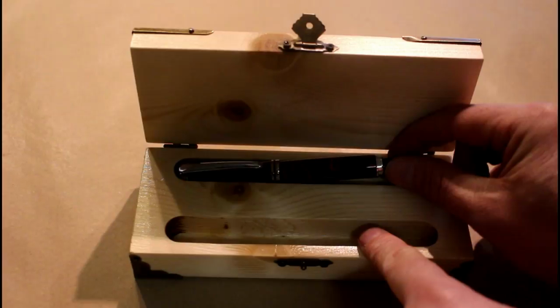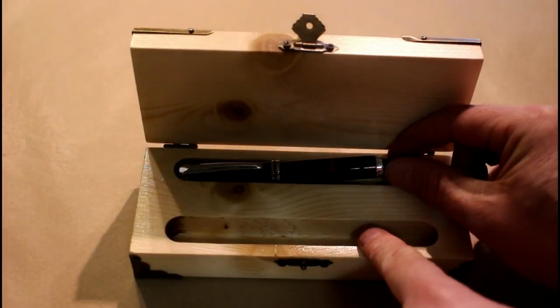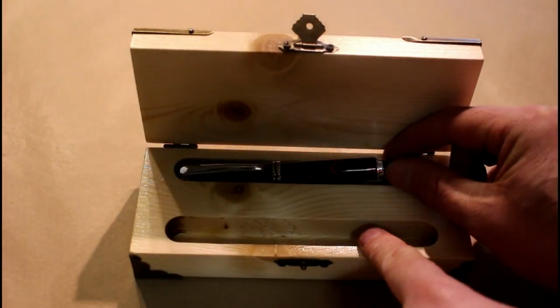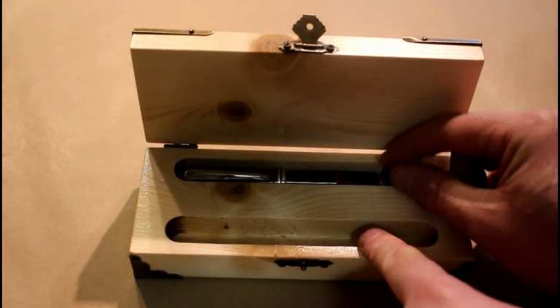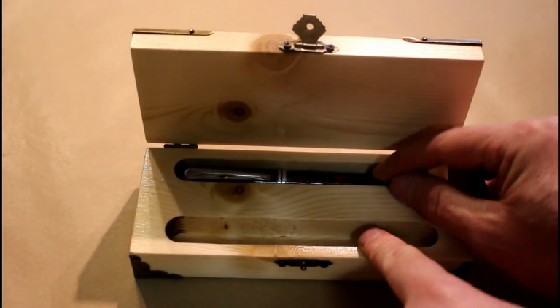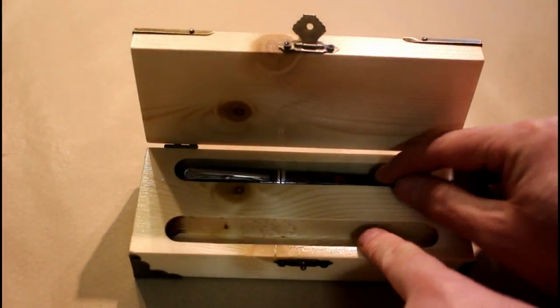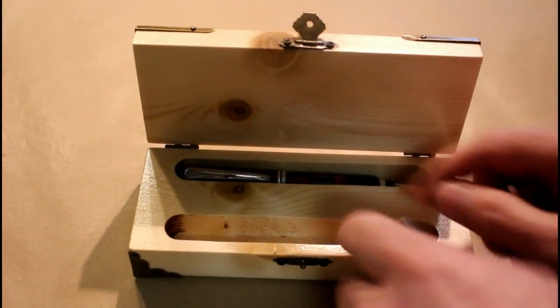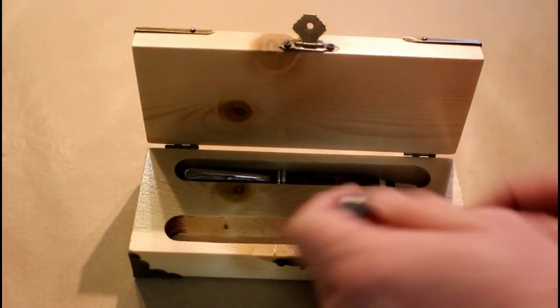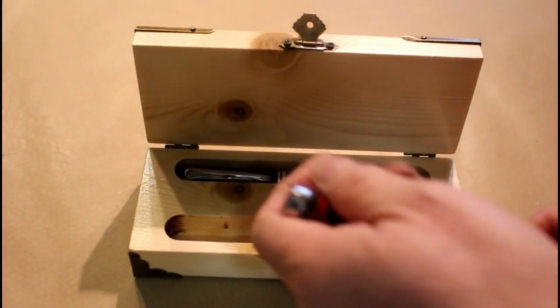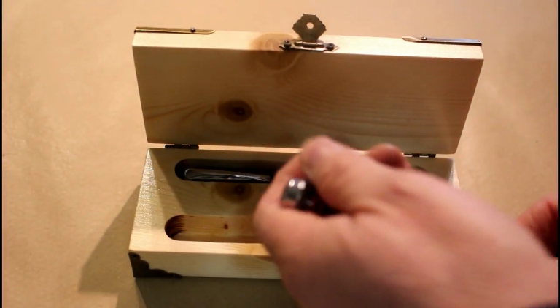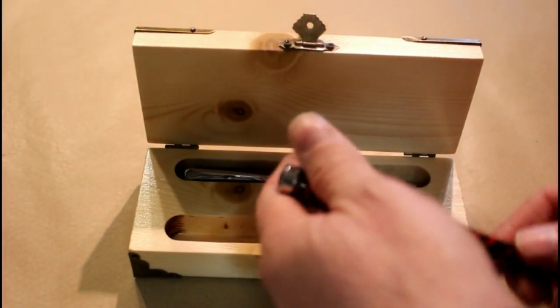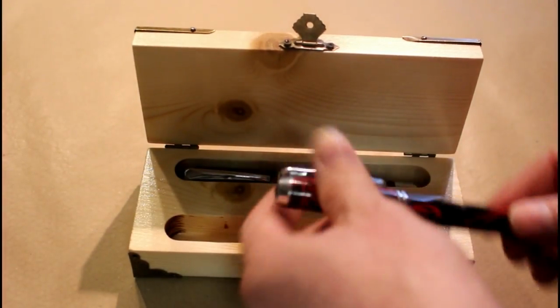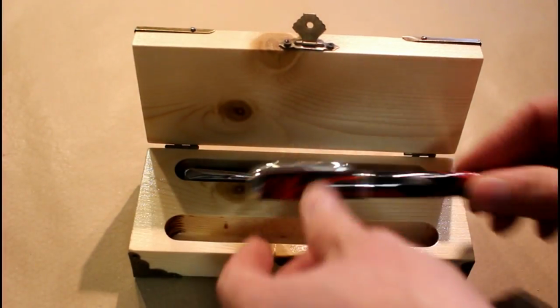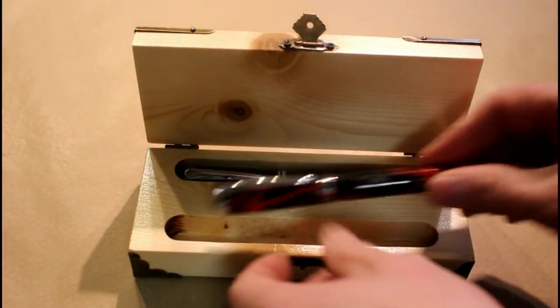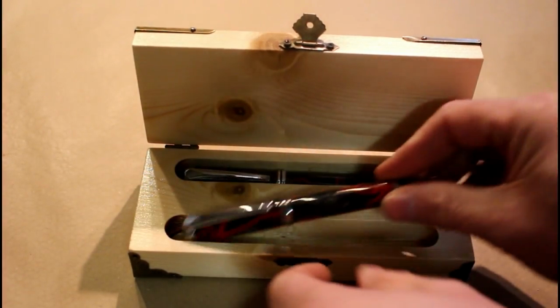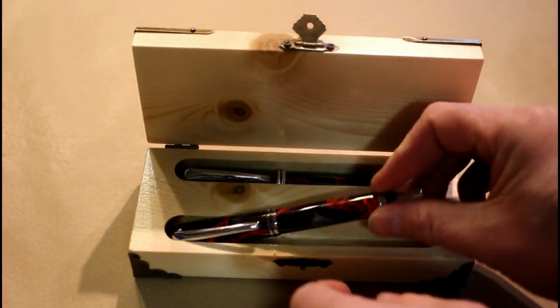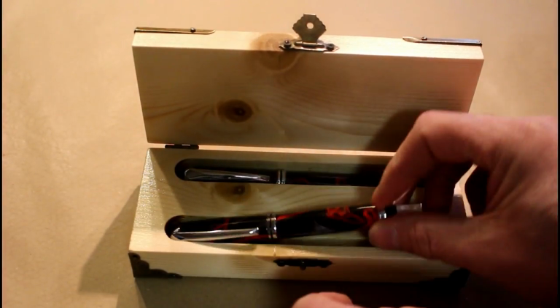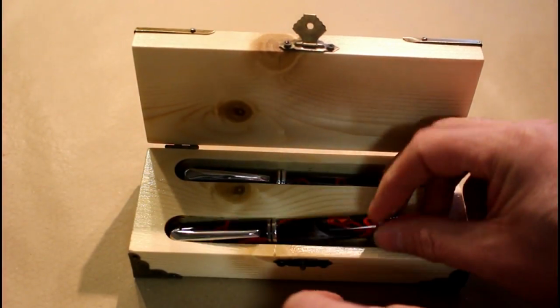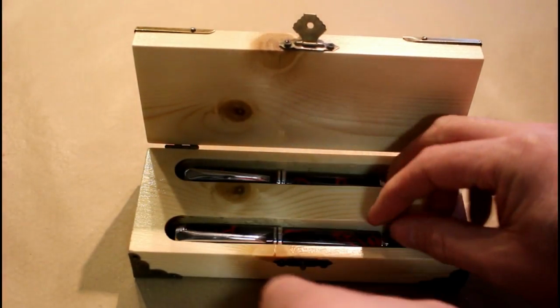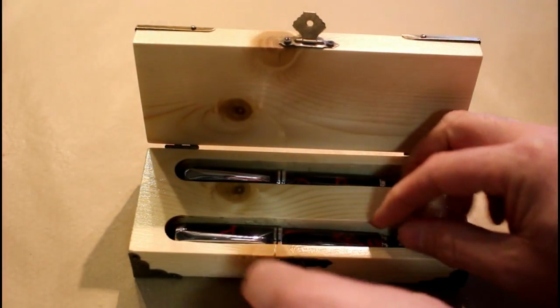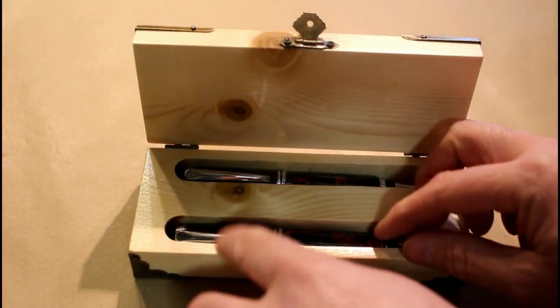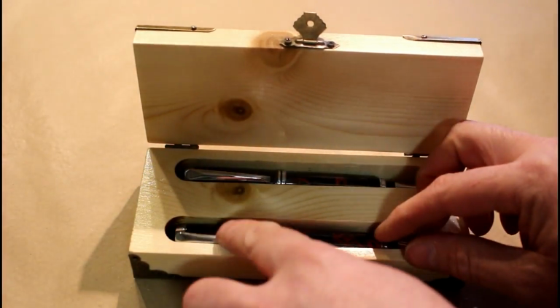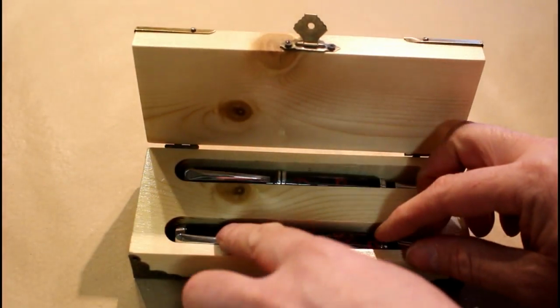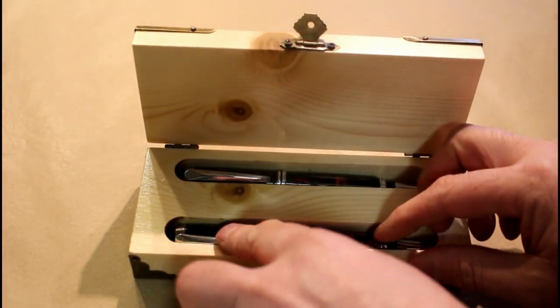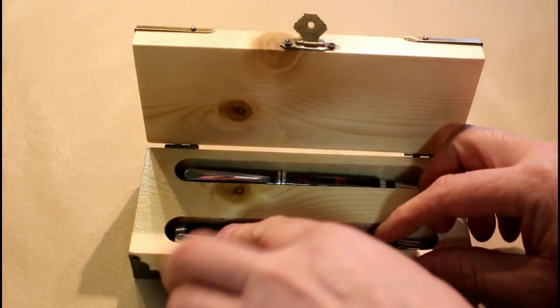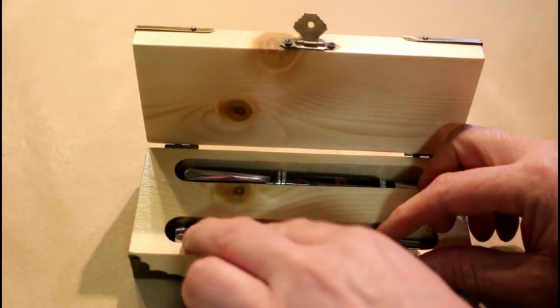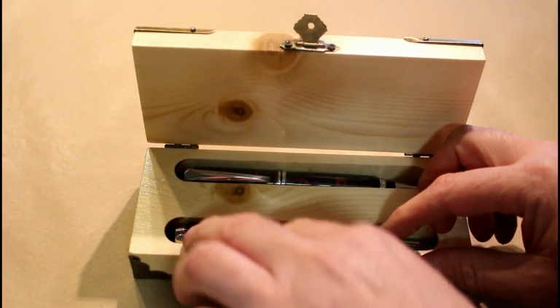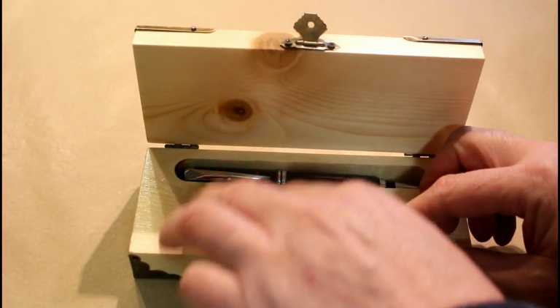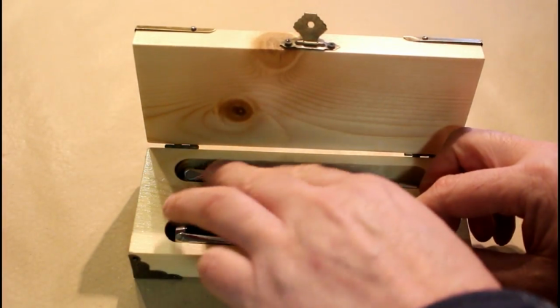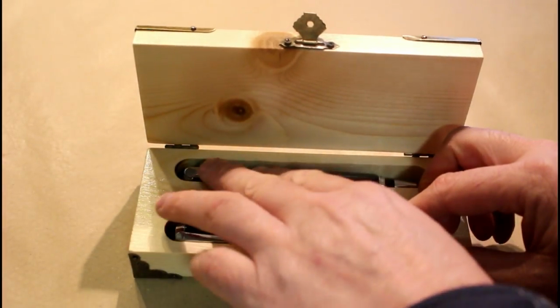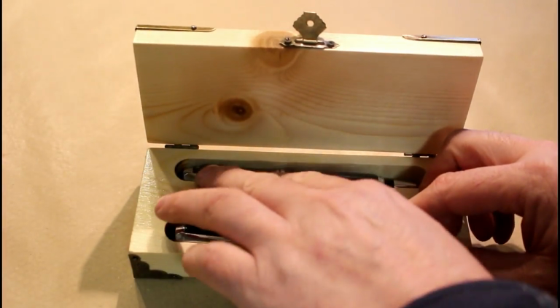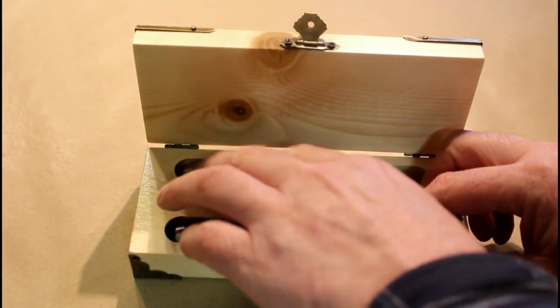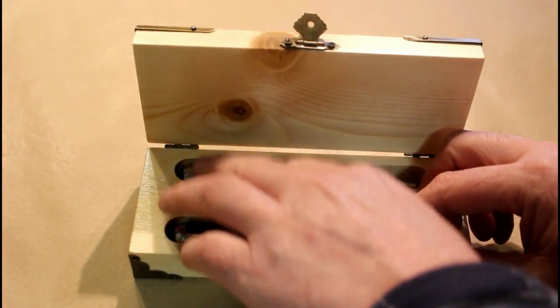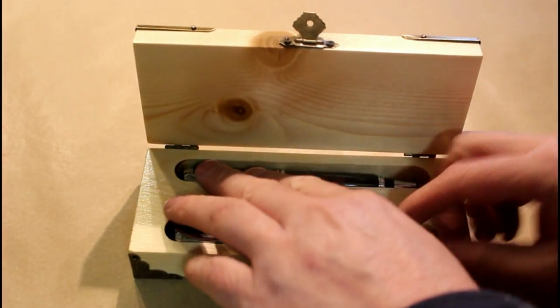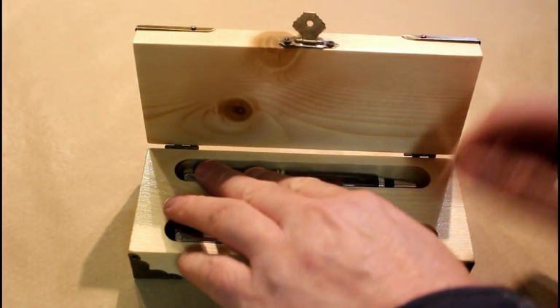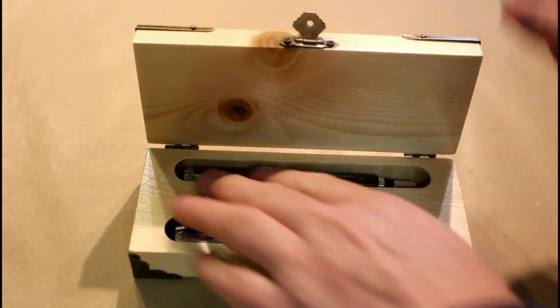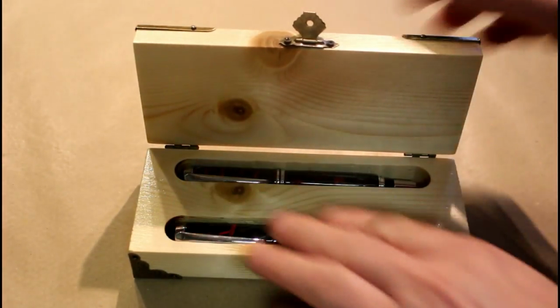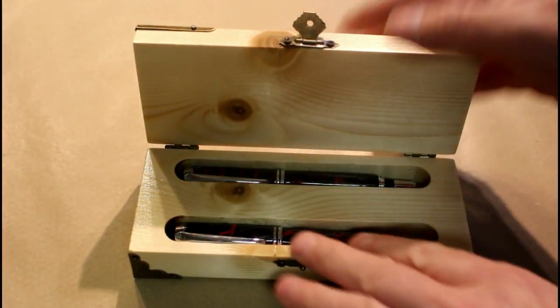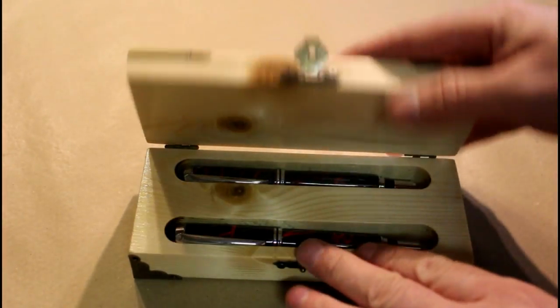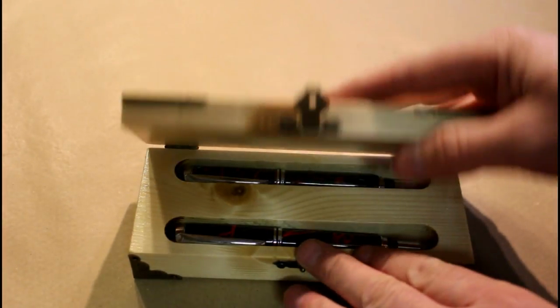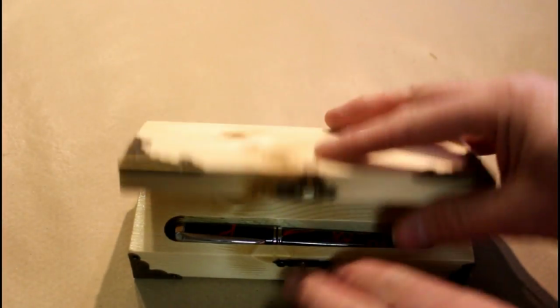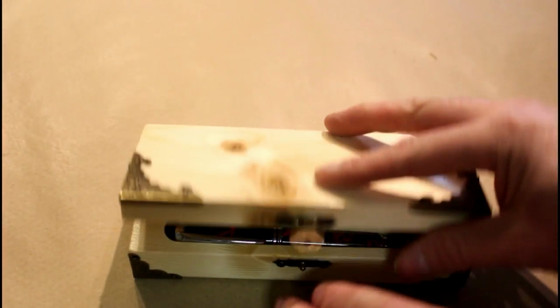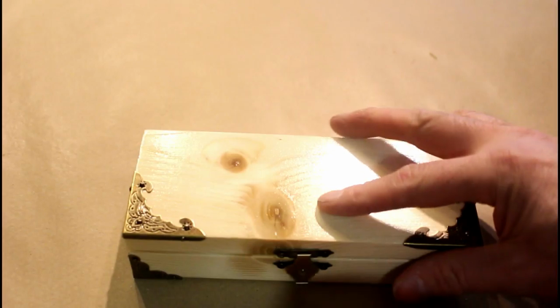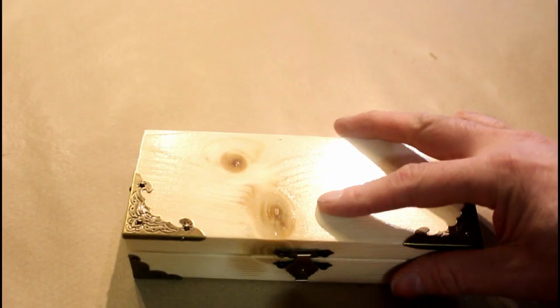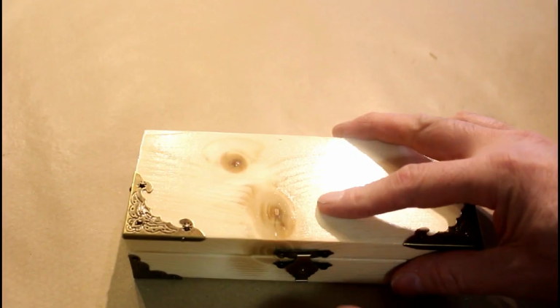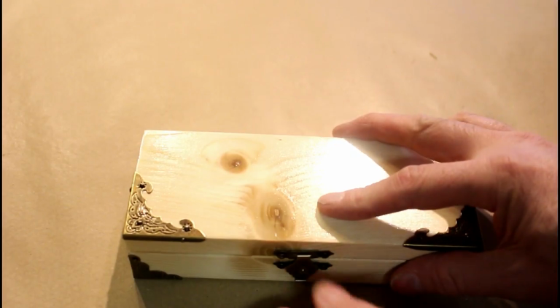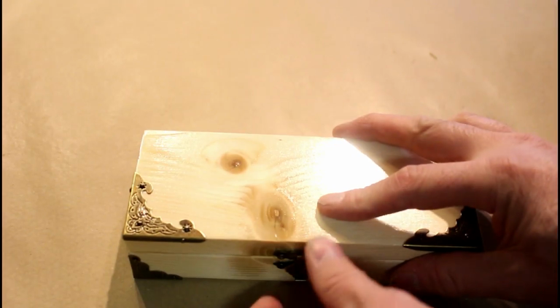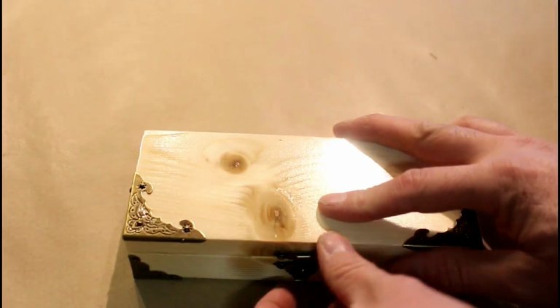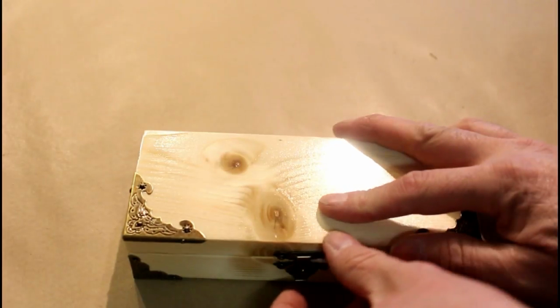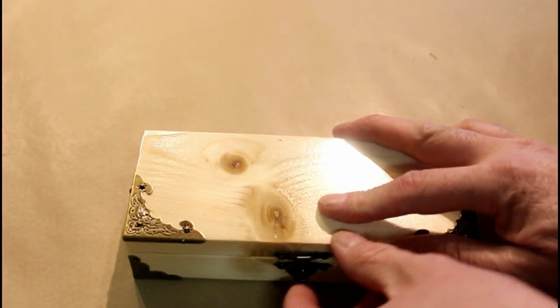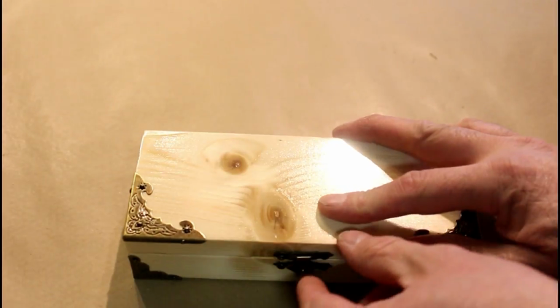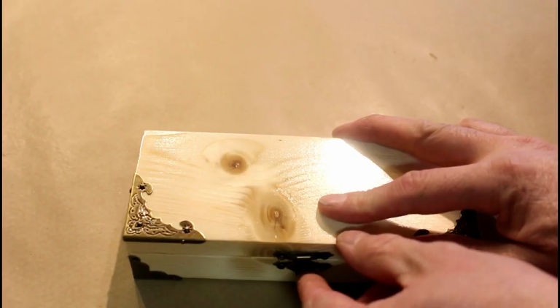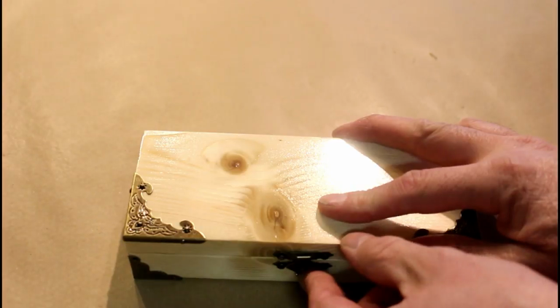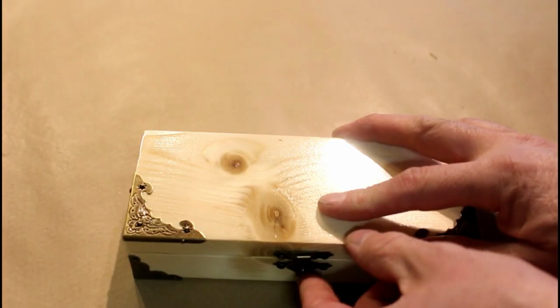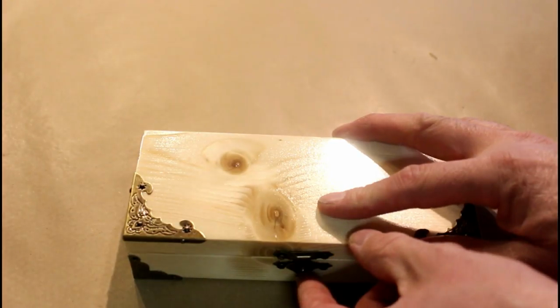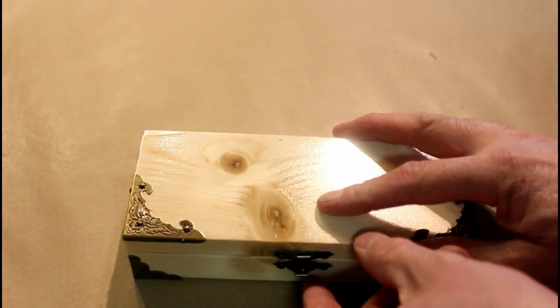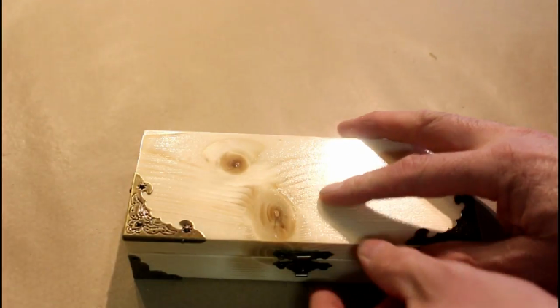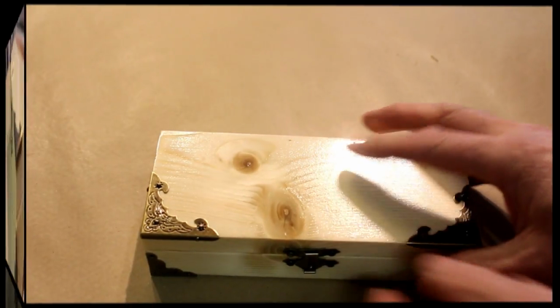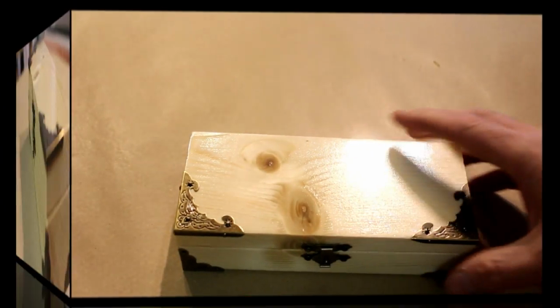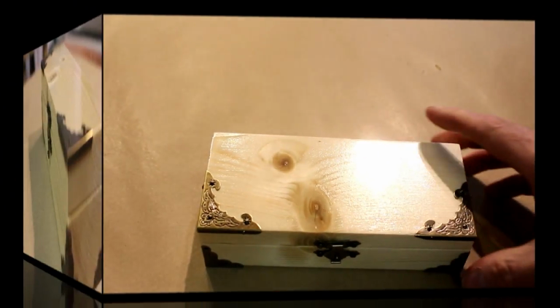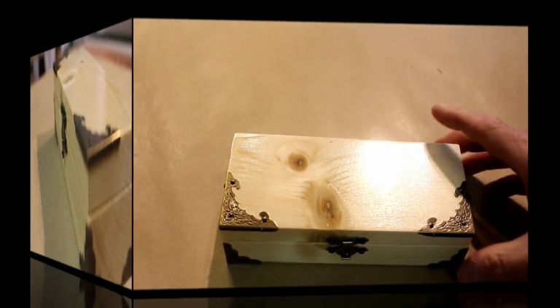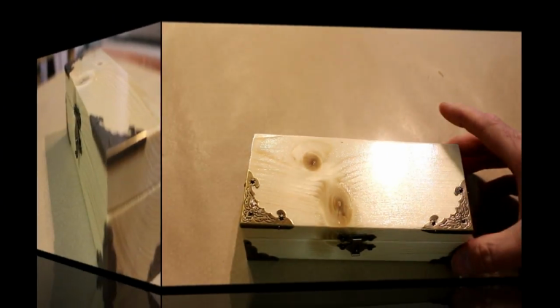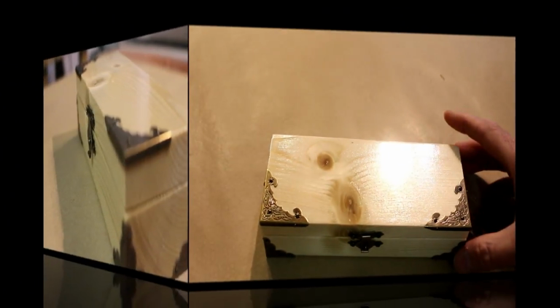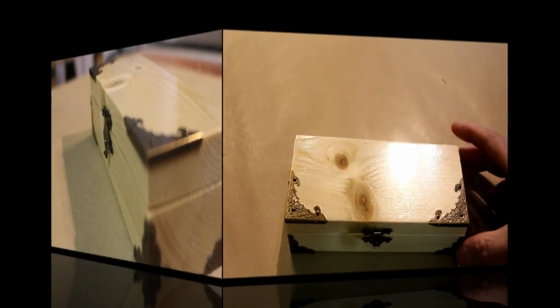And that's it, it's all done. There are the two pens going in it now — one's a fountain pen, one's a rollerball. That's a nice little gift box.